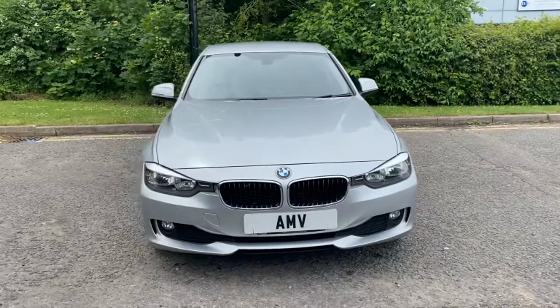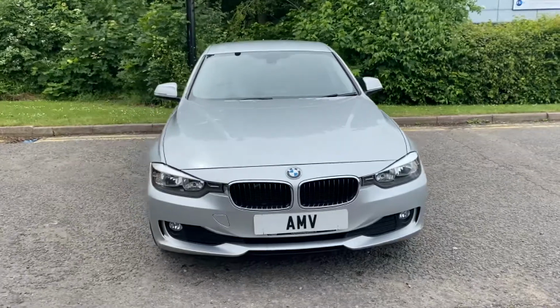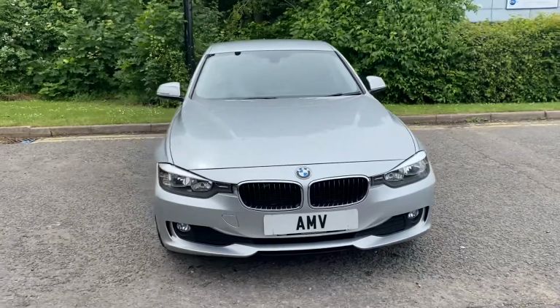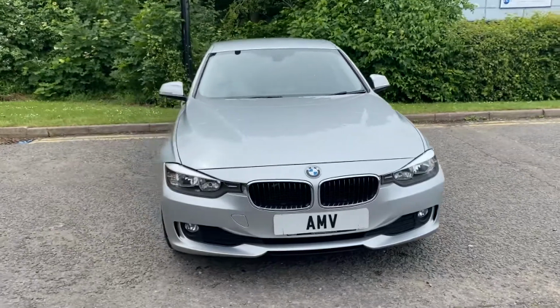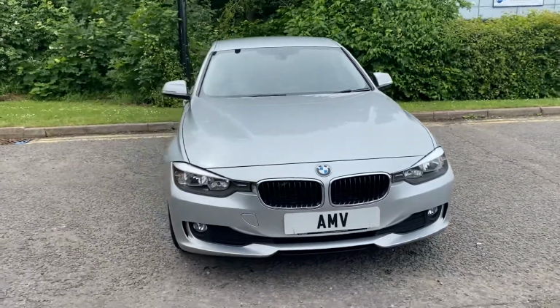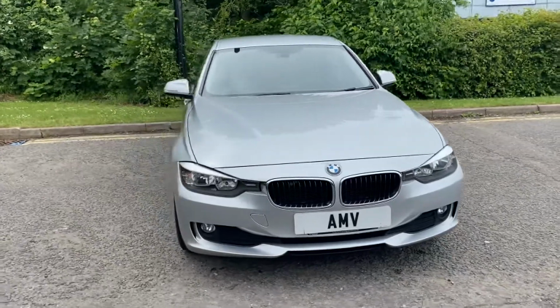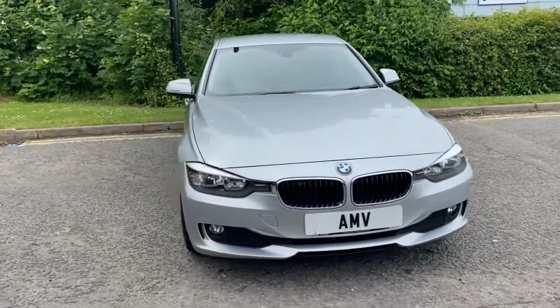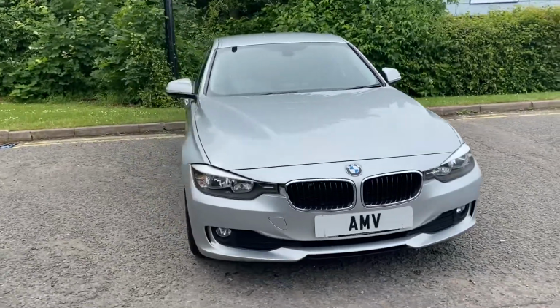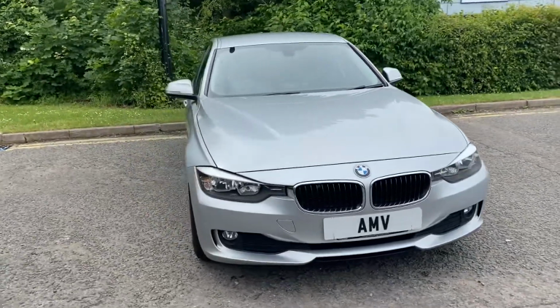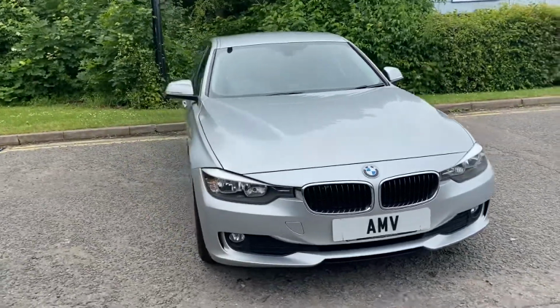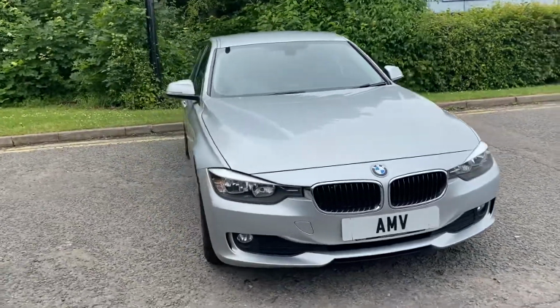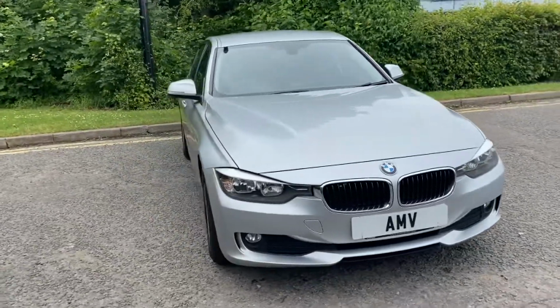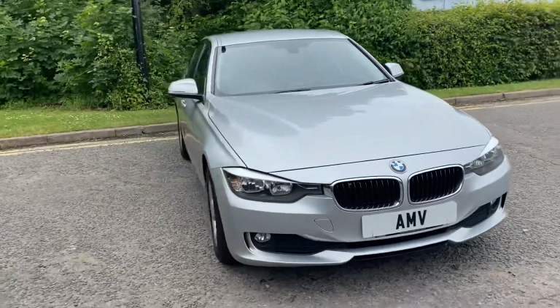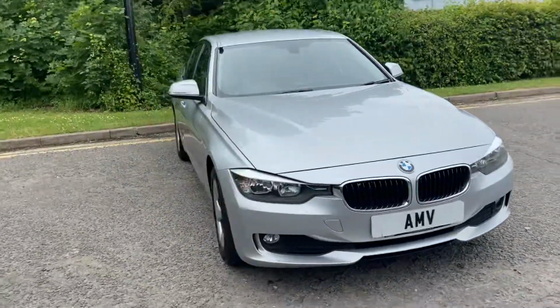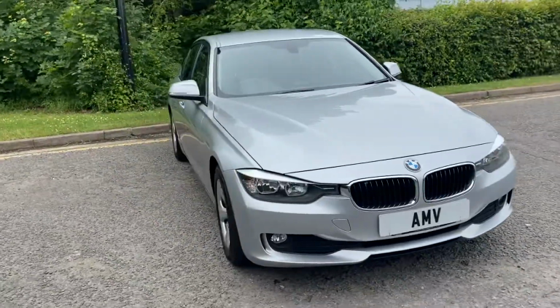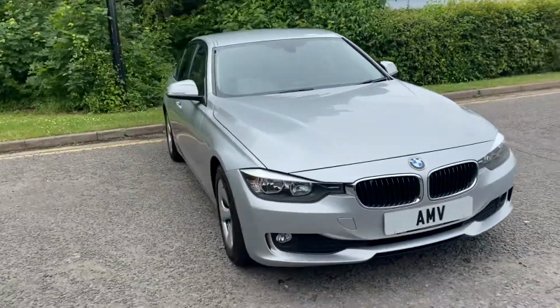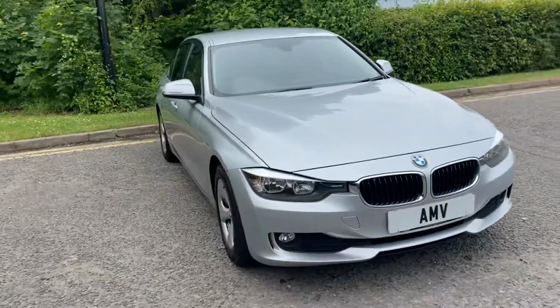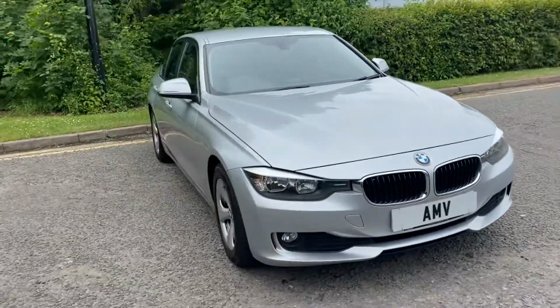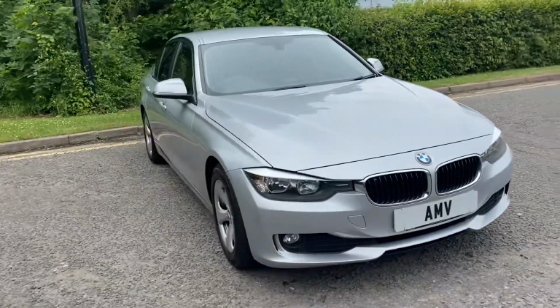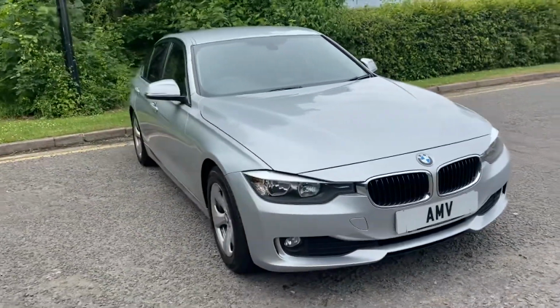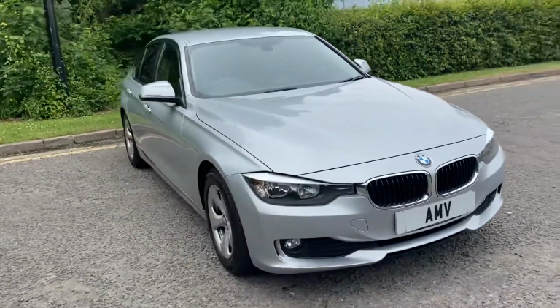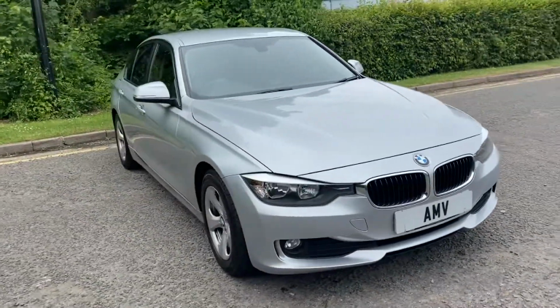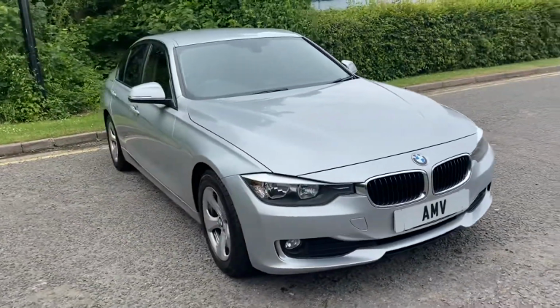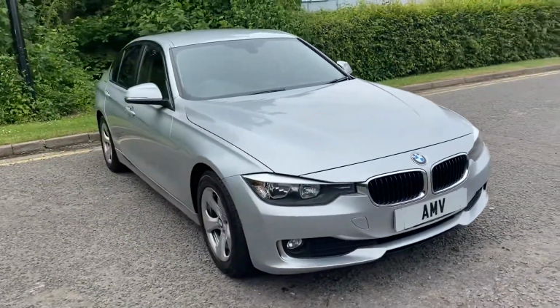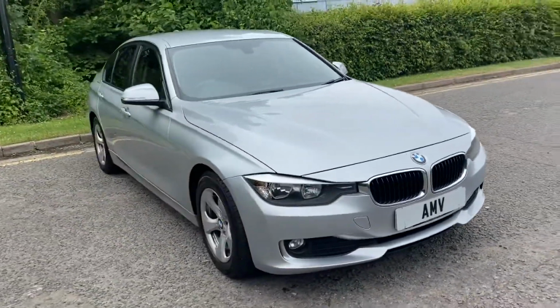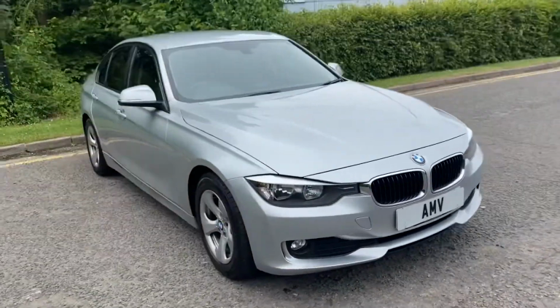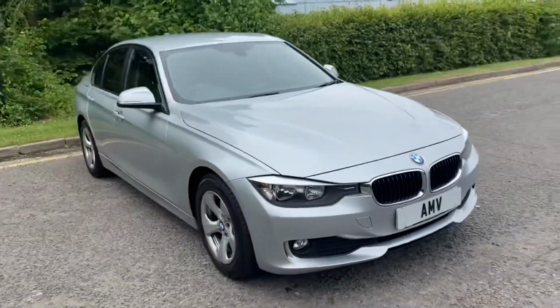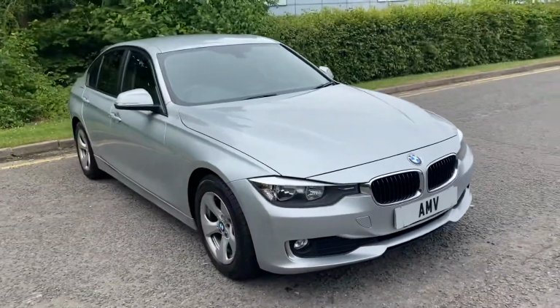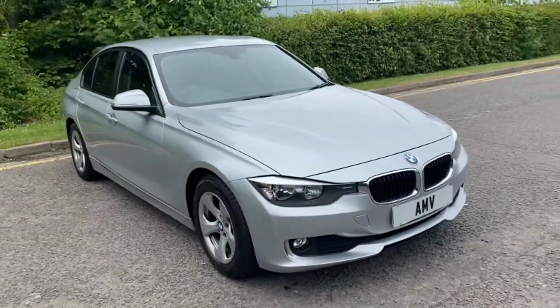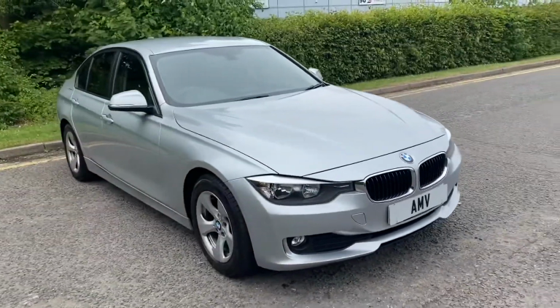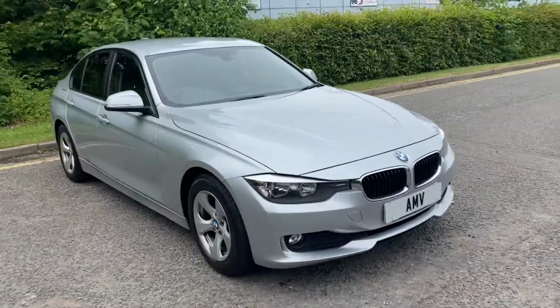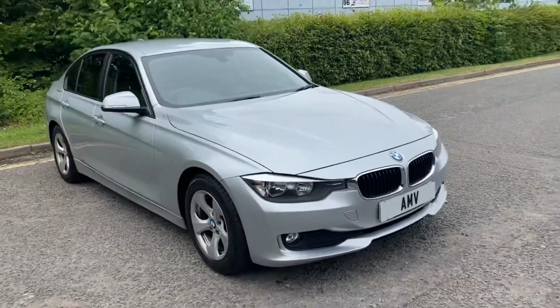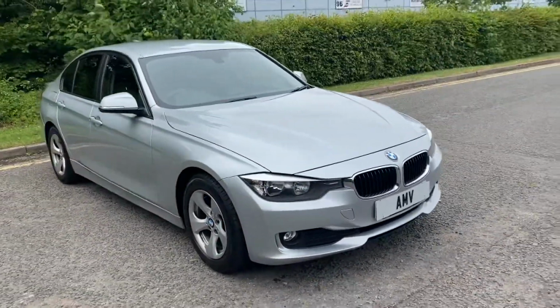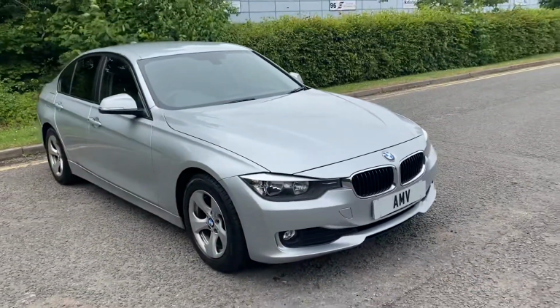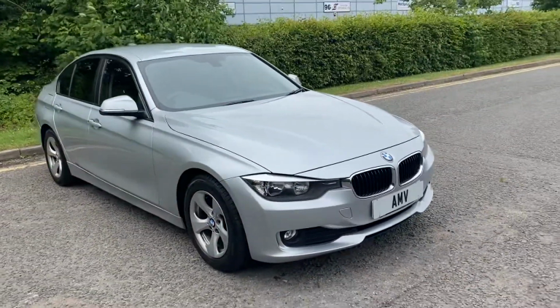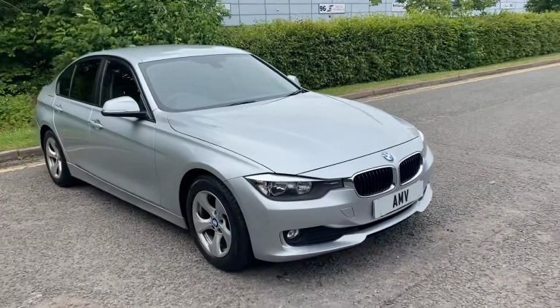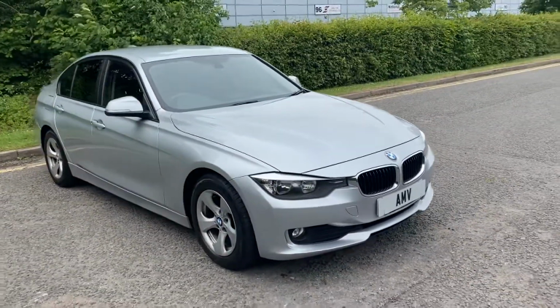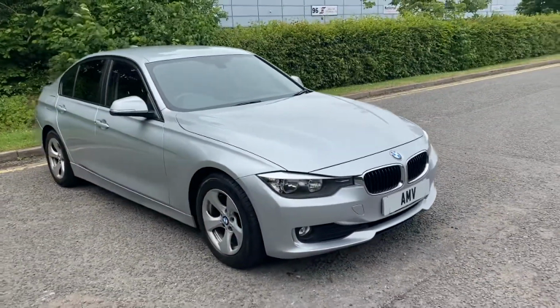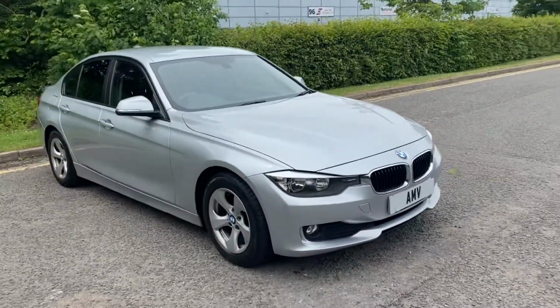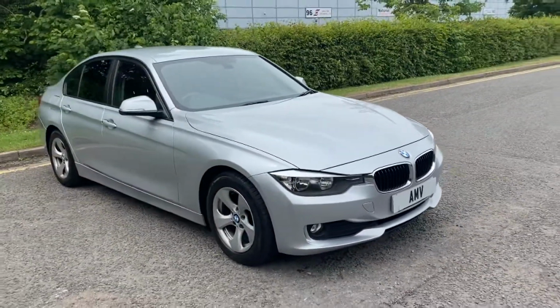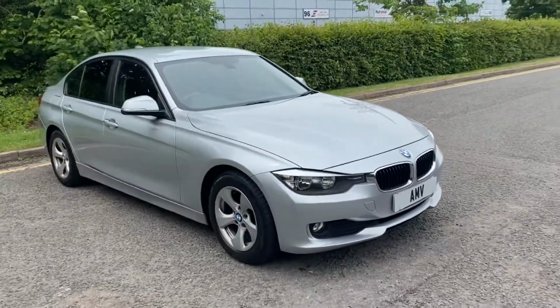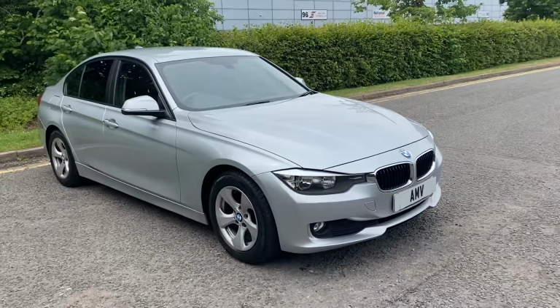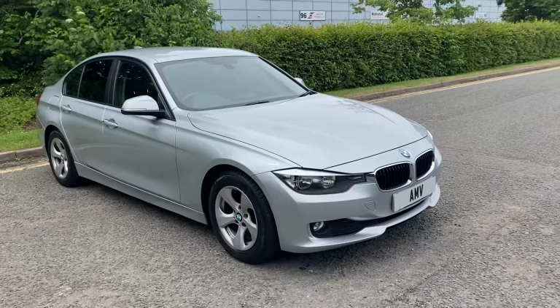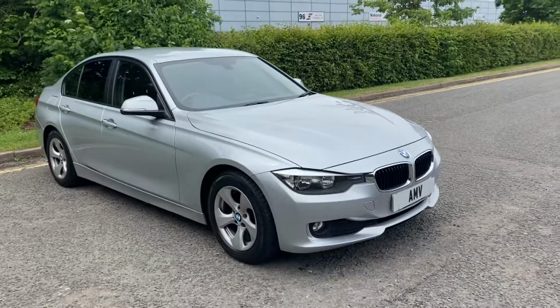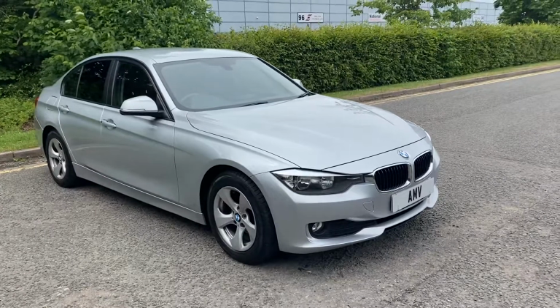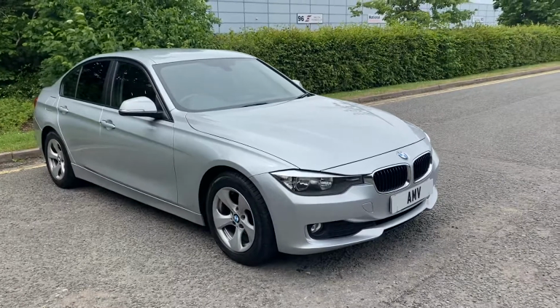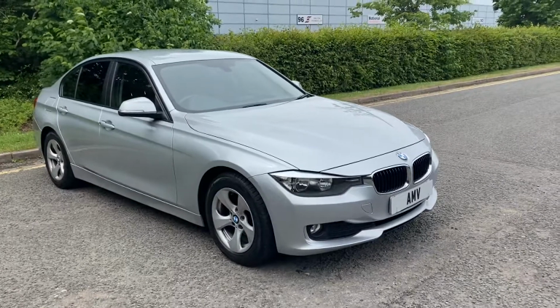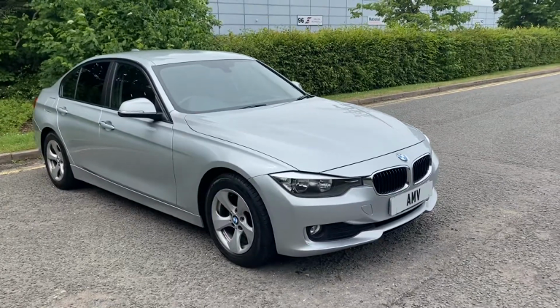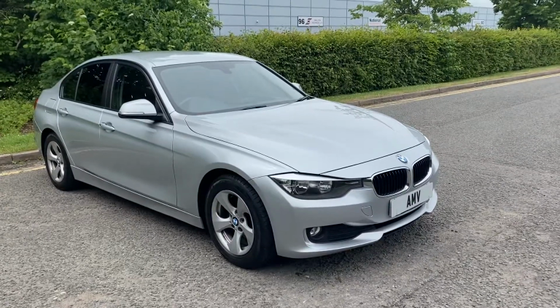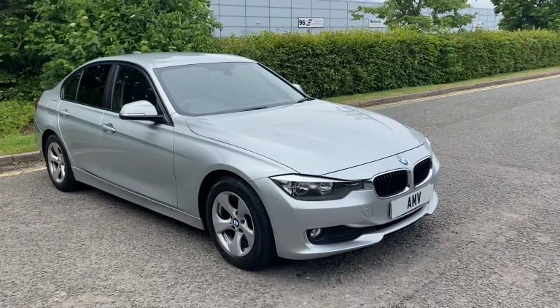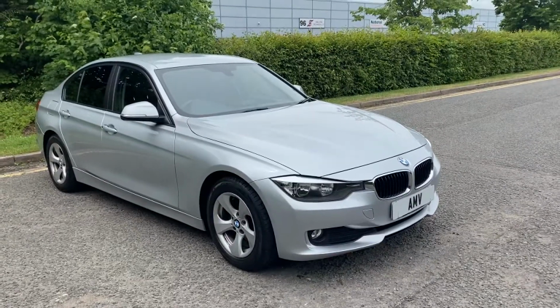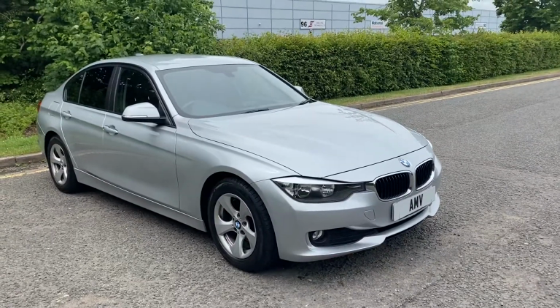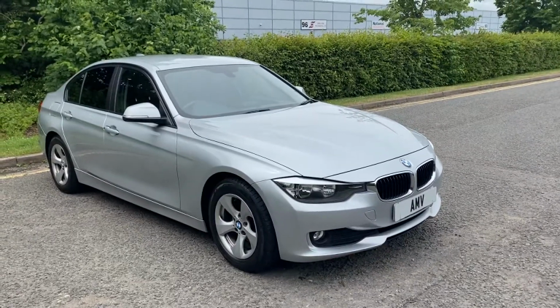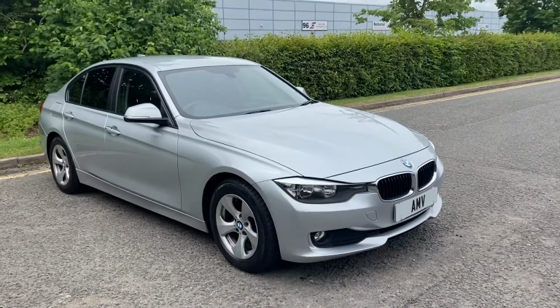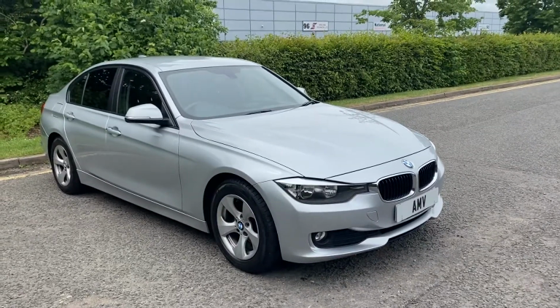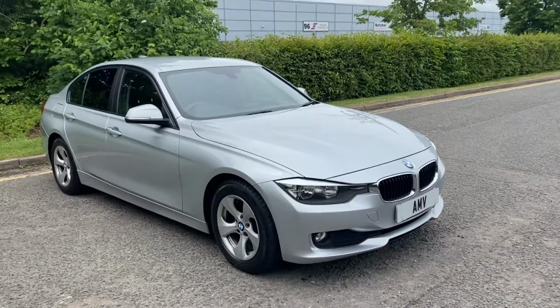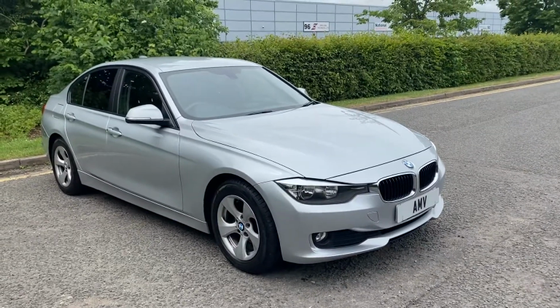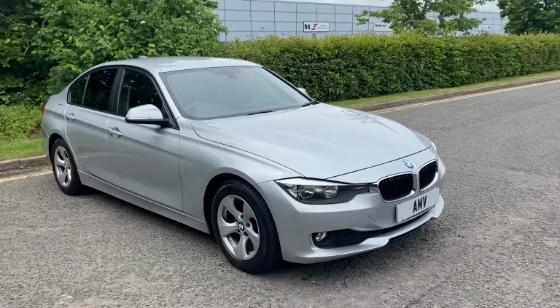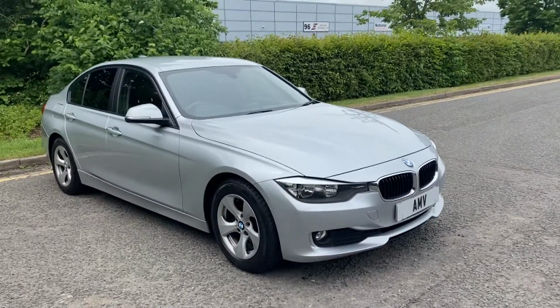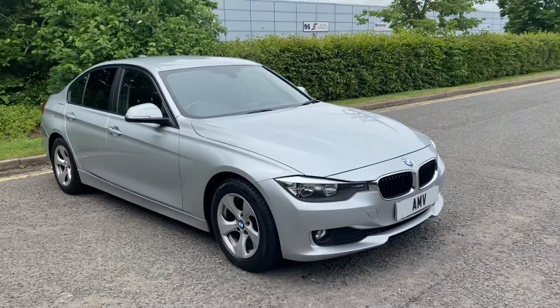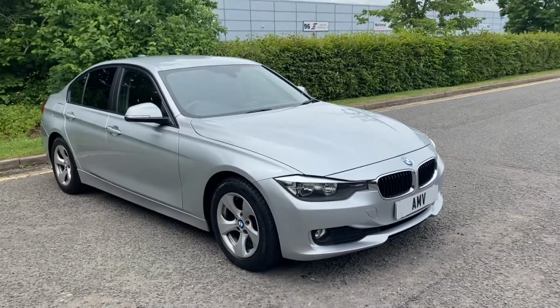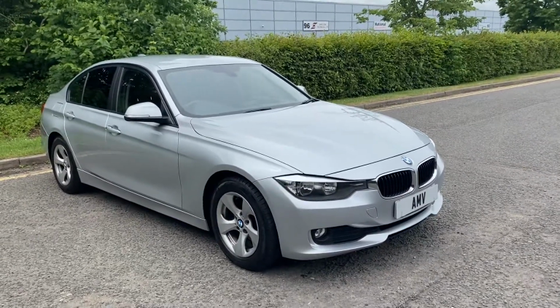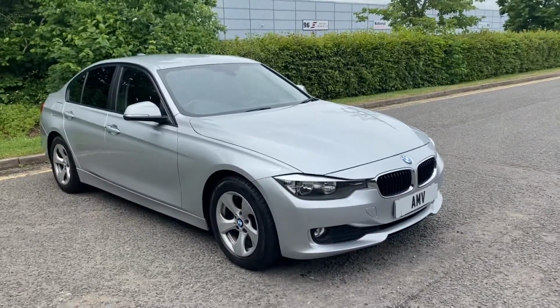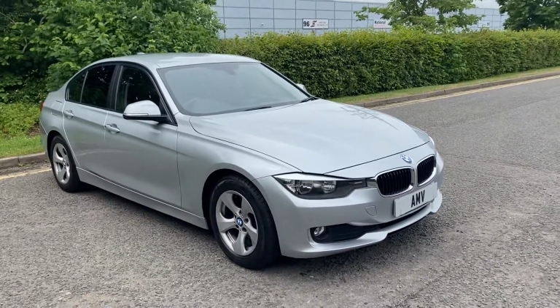This one is finished in silver, with 128,000 miles and a great history. It's been very well maintained and very well looked after.